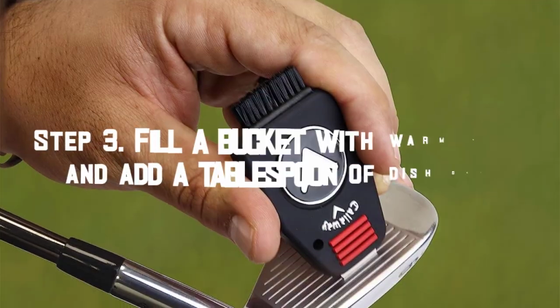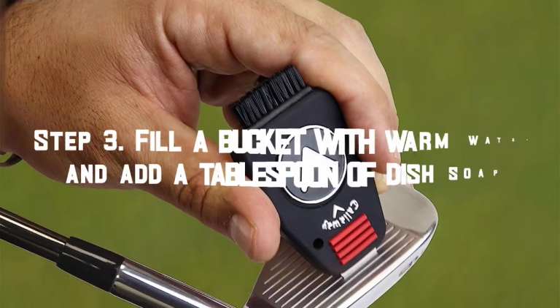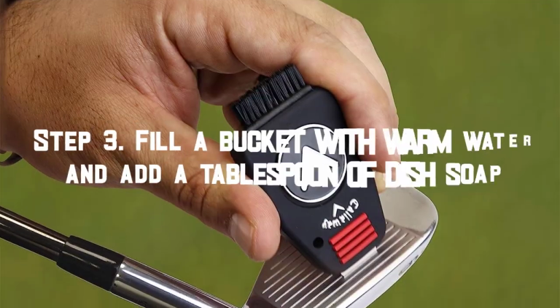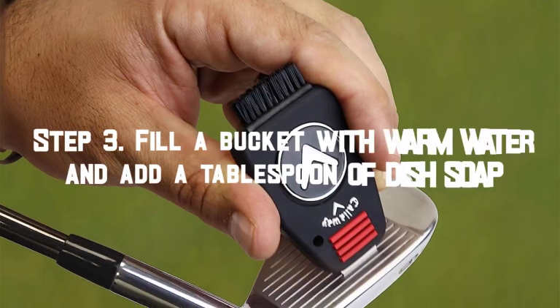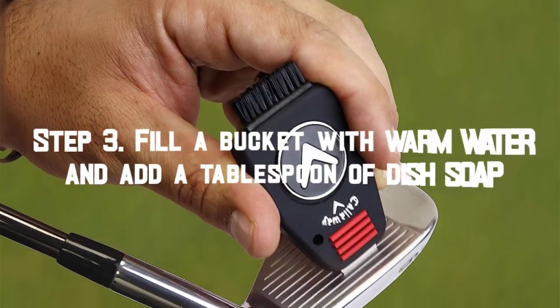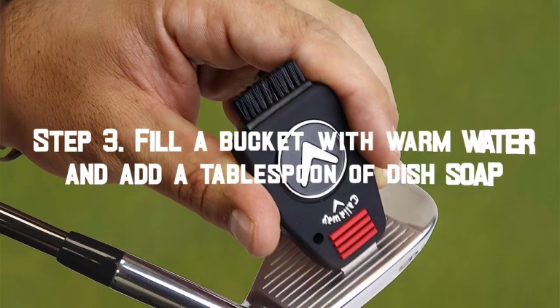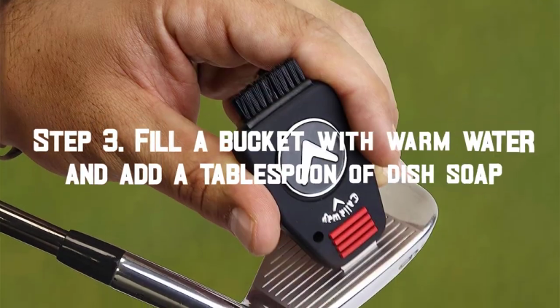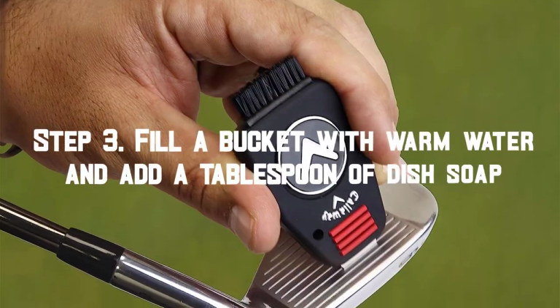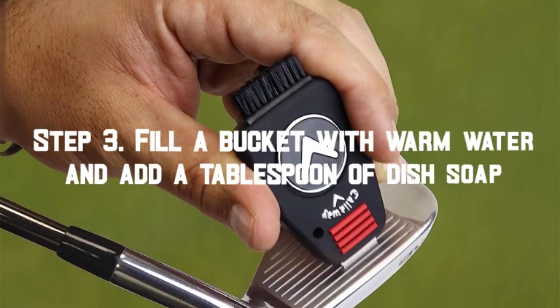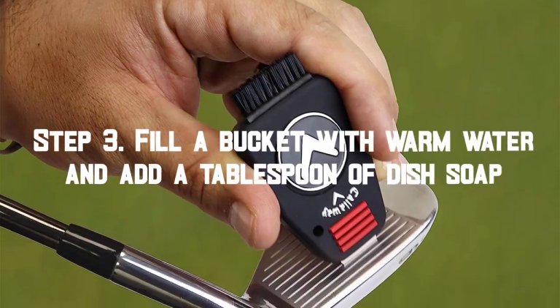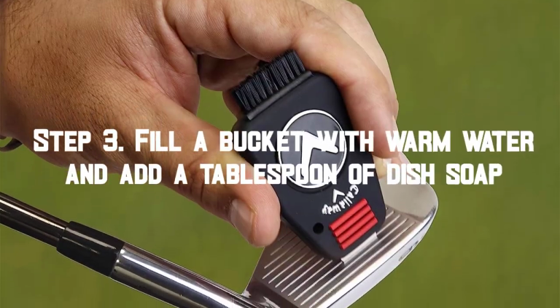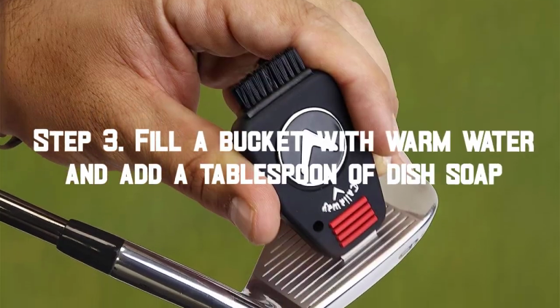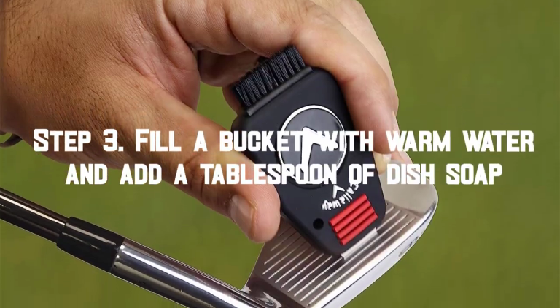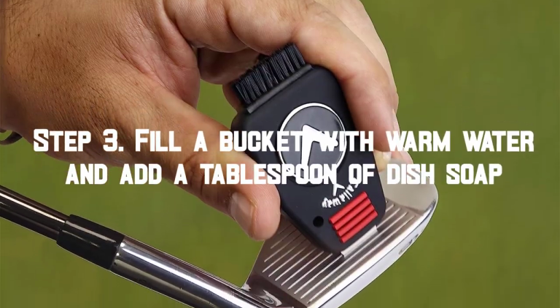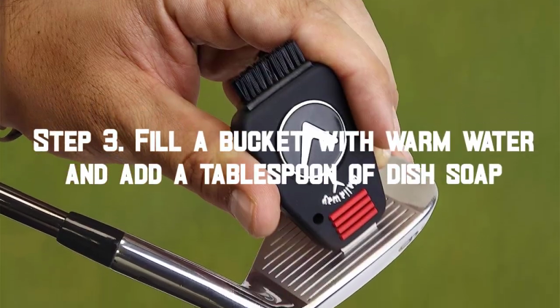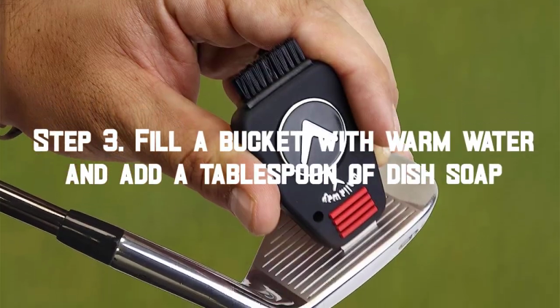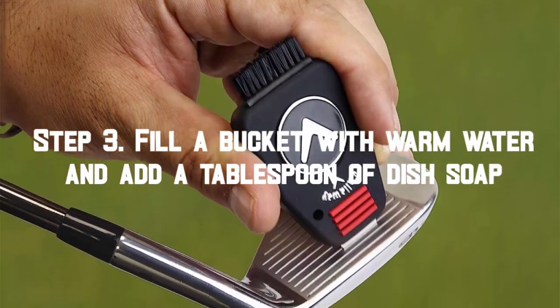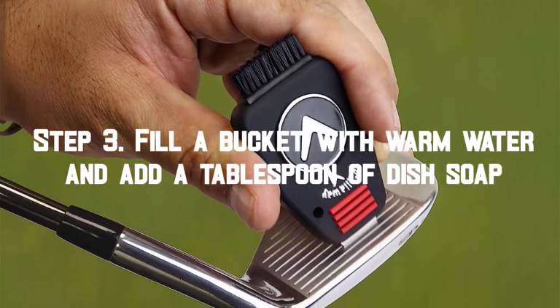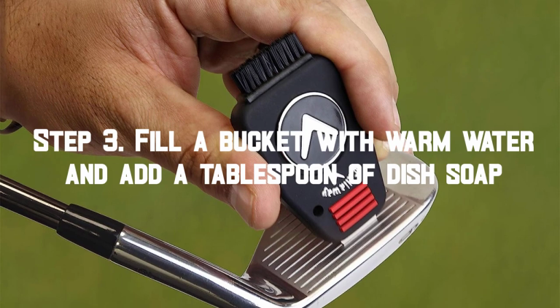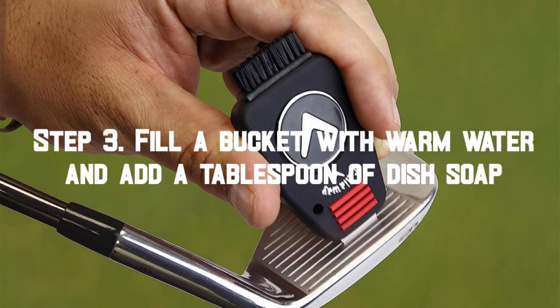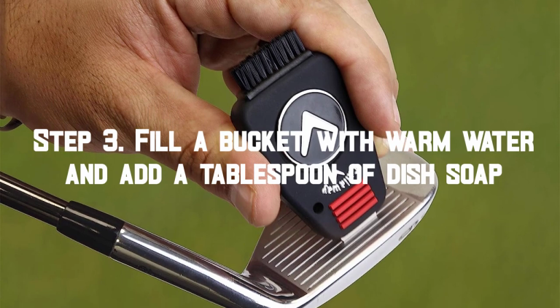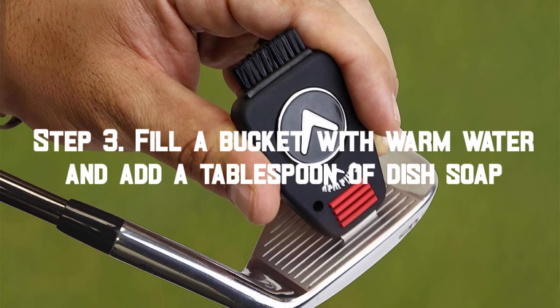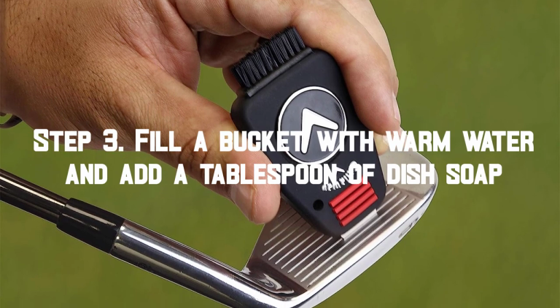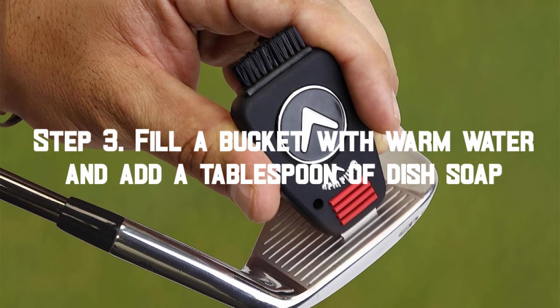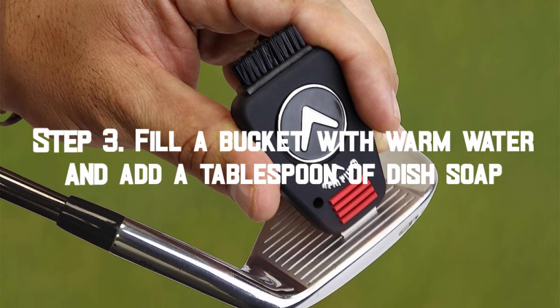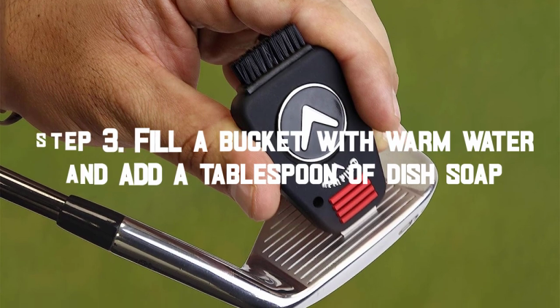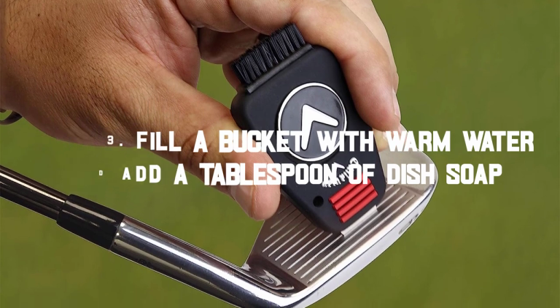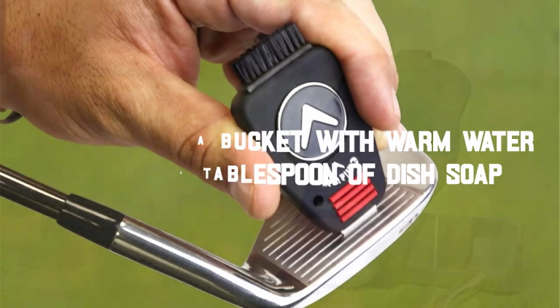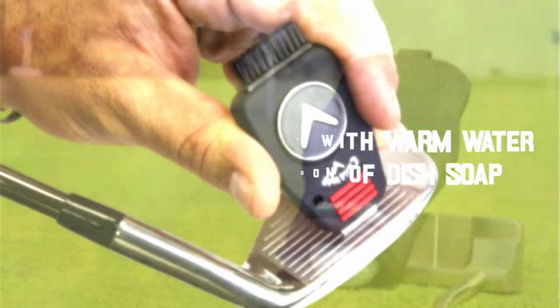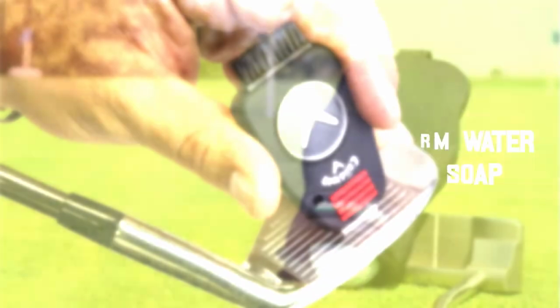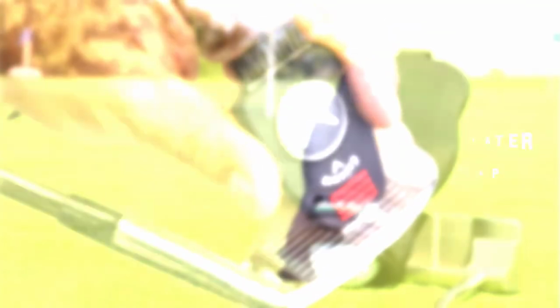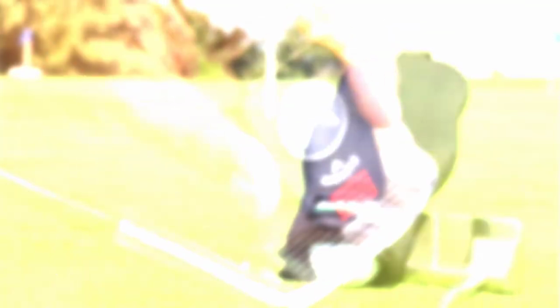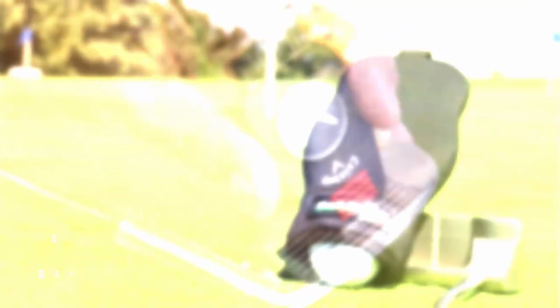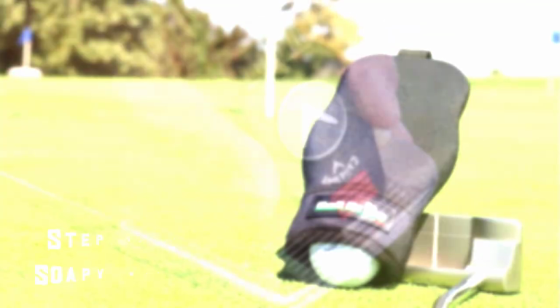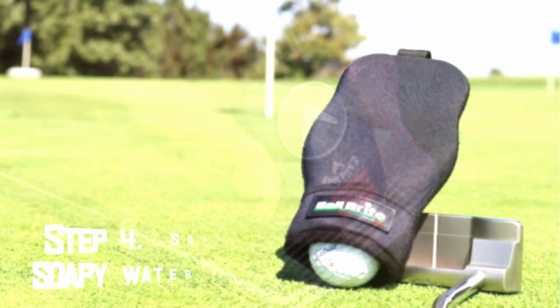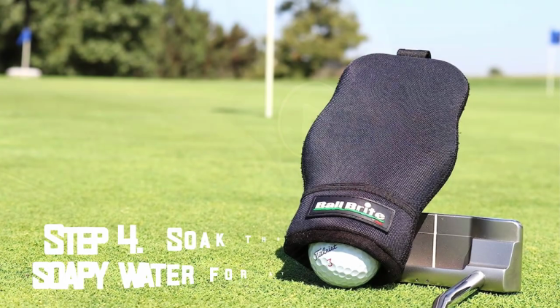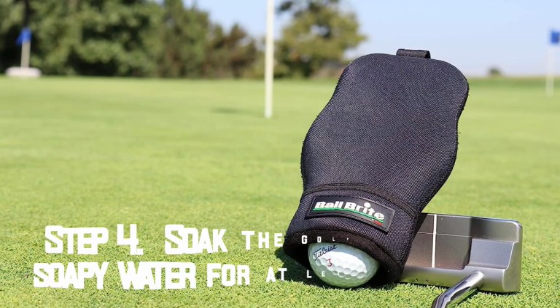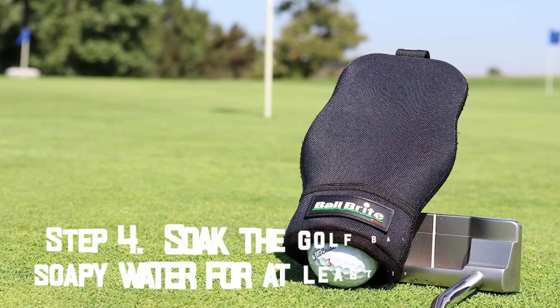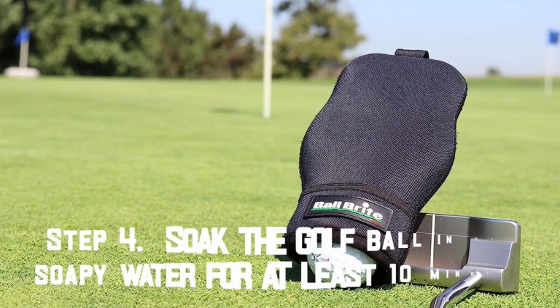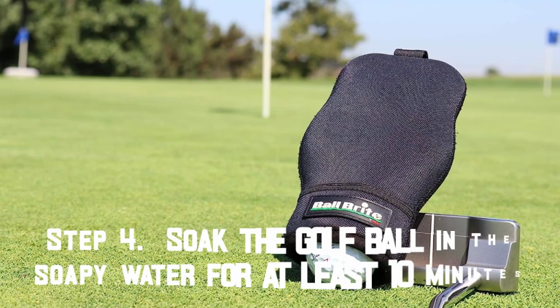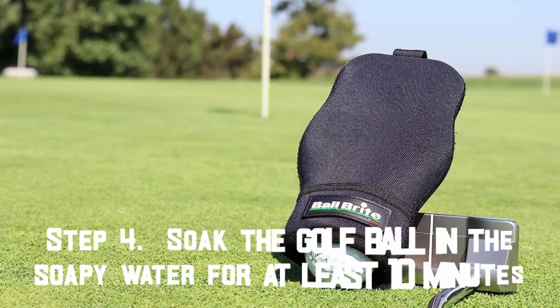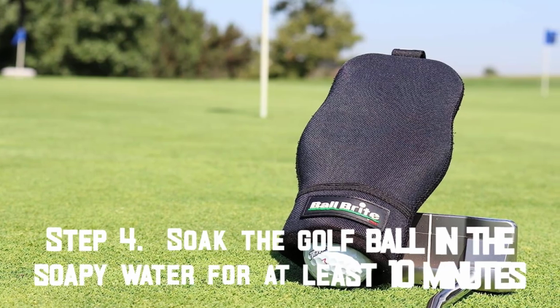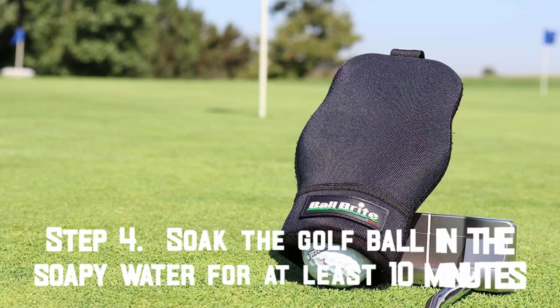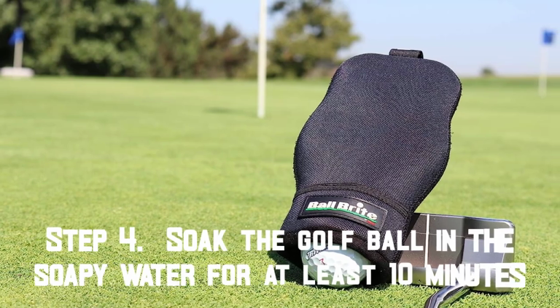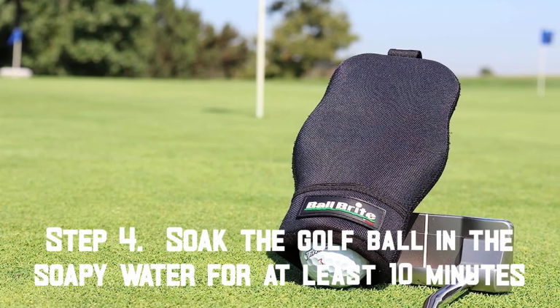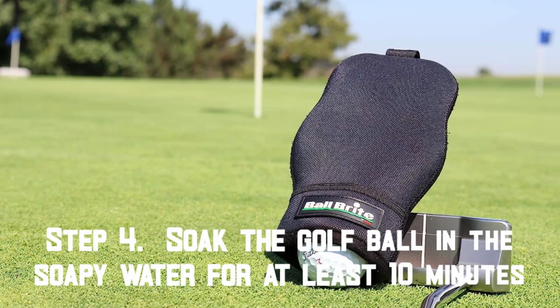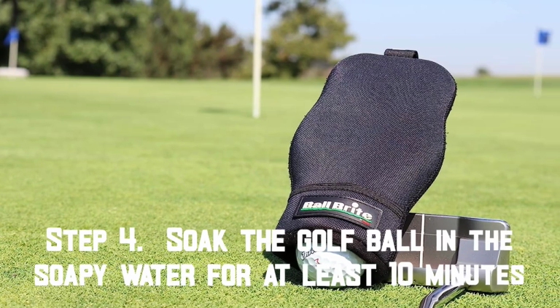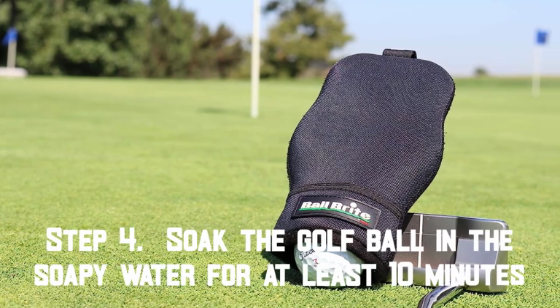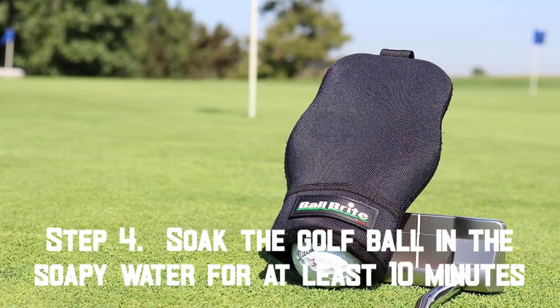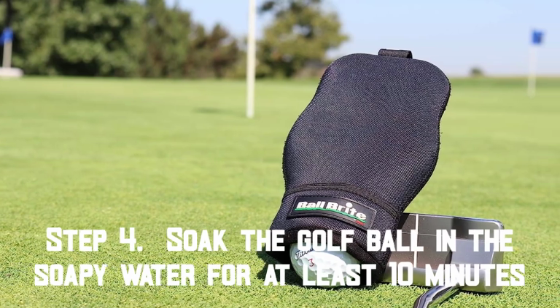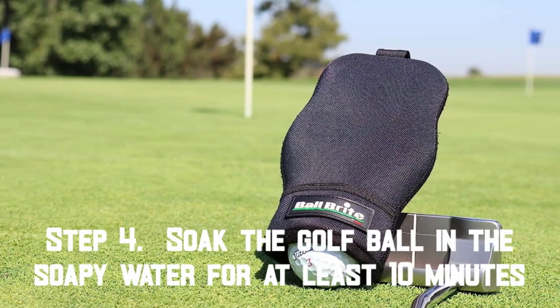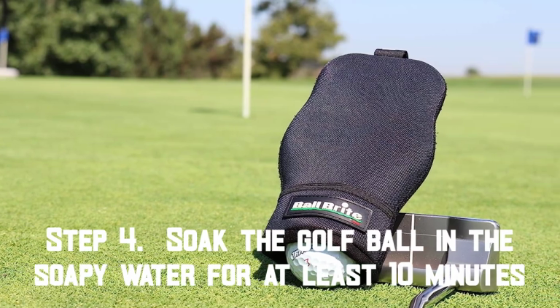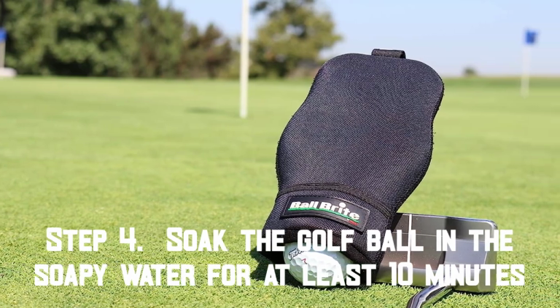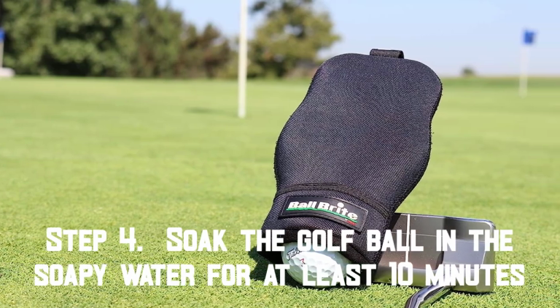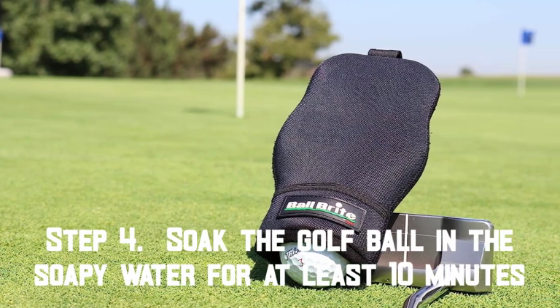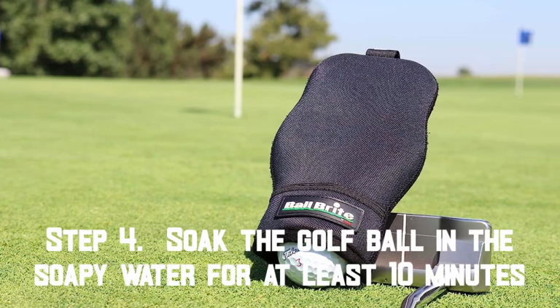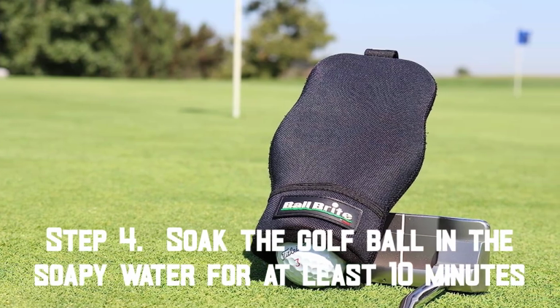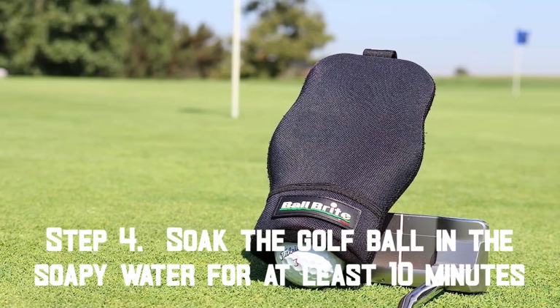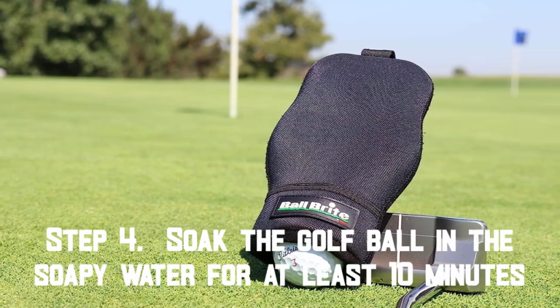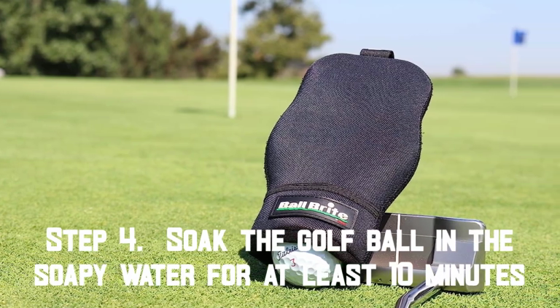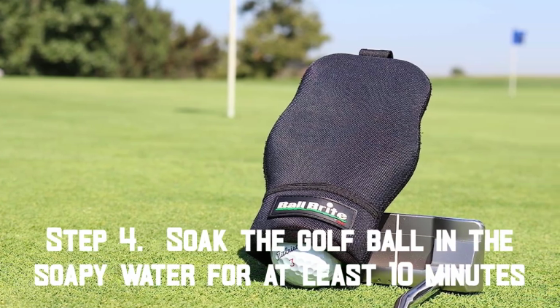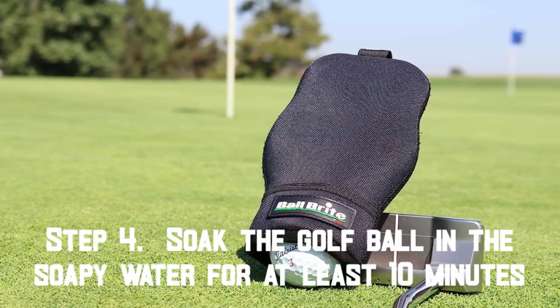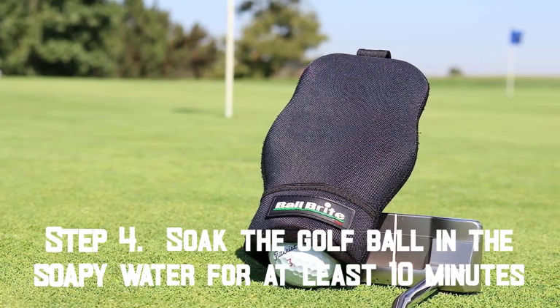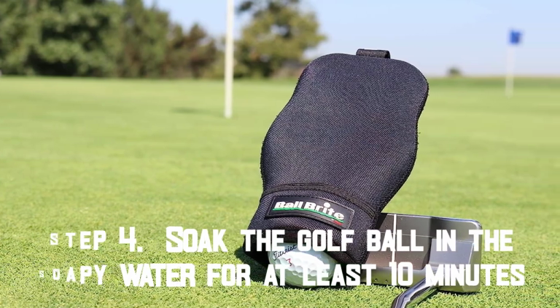Step 3: Fill a bucket with warm water and add a tablespoon of dish soap. Step 4: Soak the golf ball in the soapy water for at least 10 minutes.